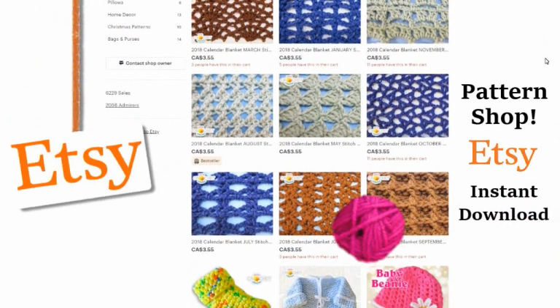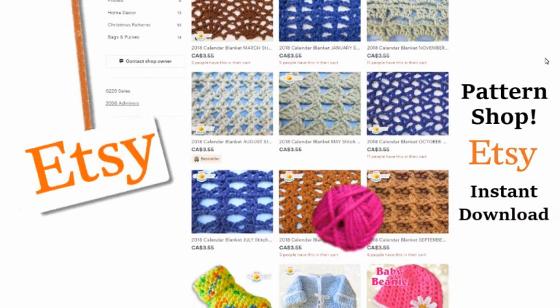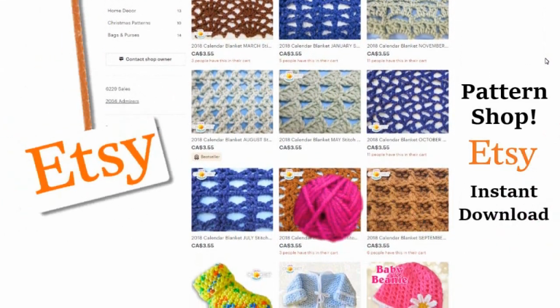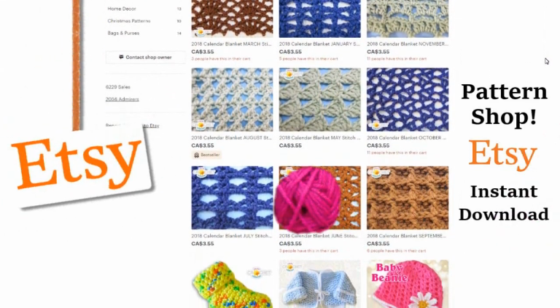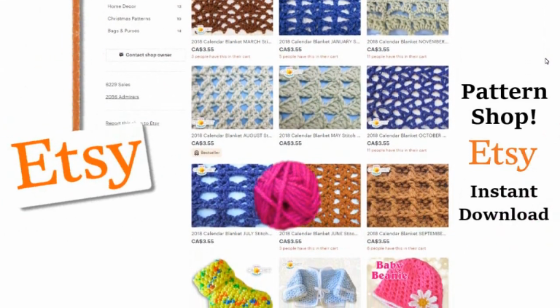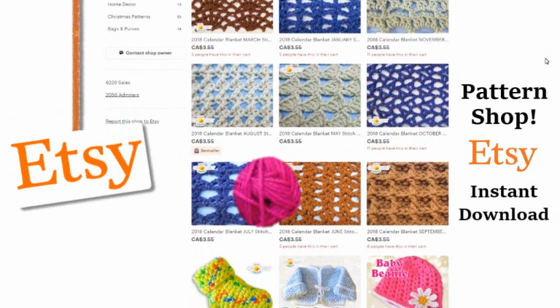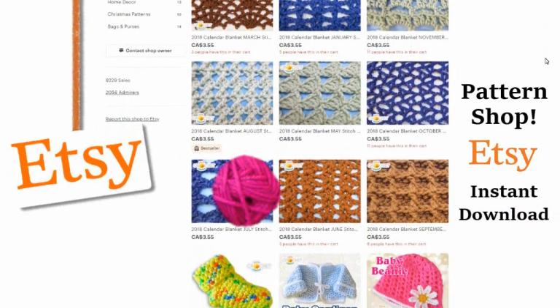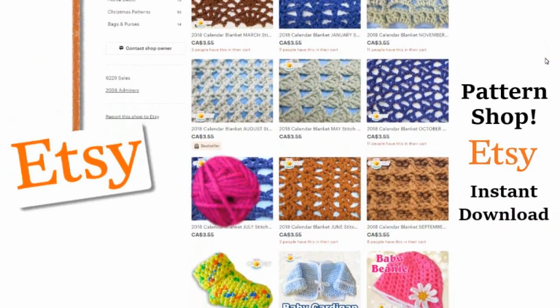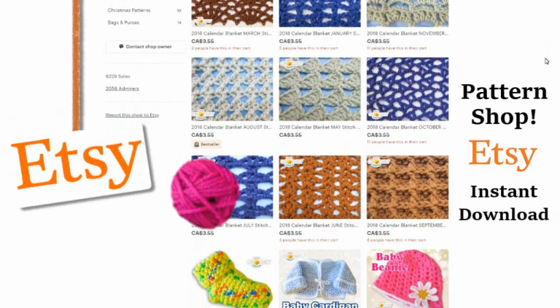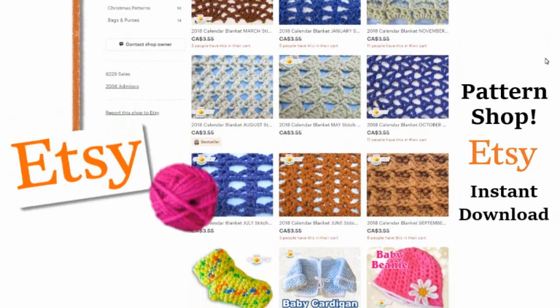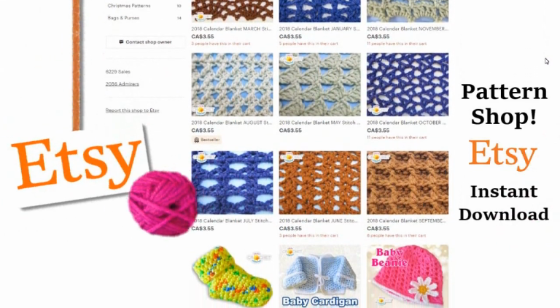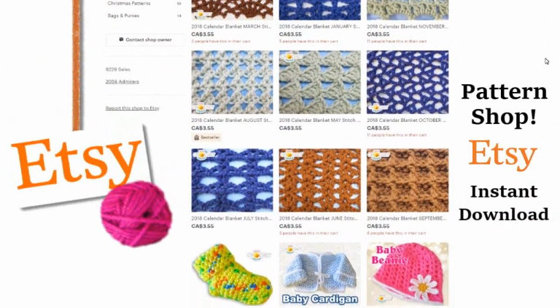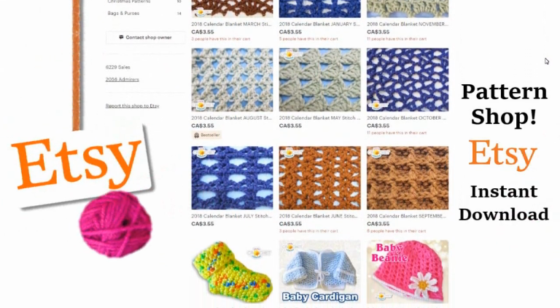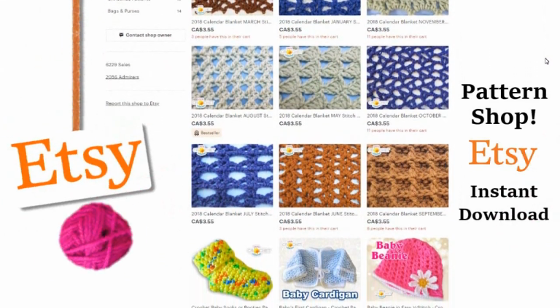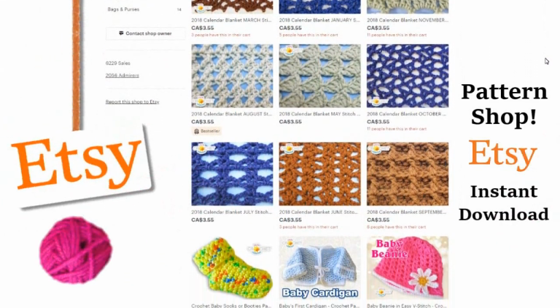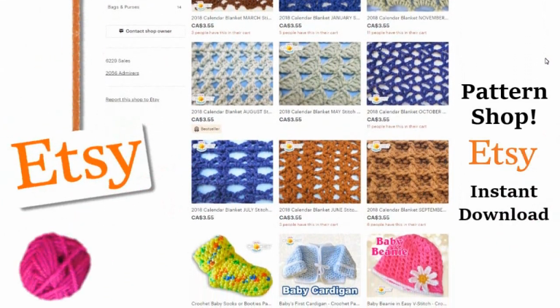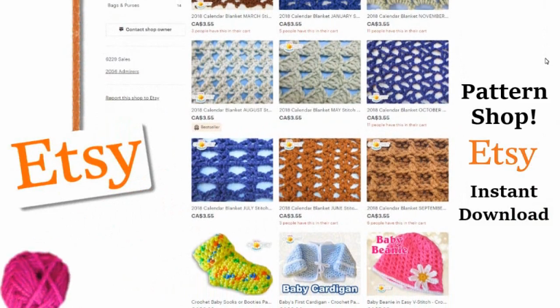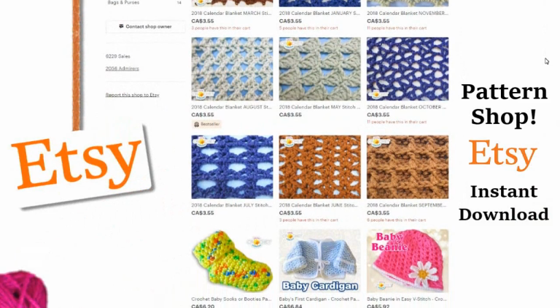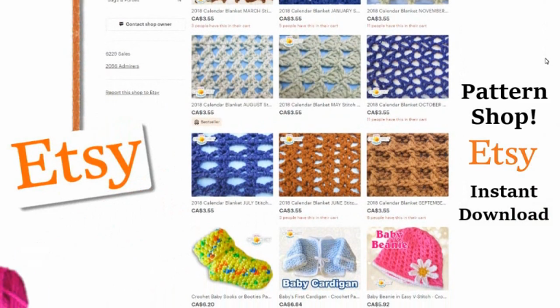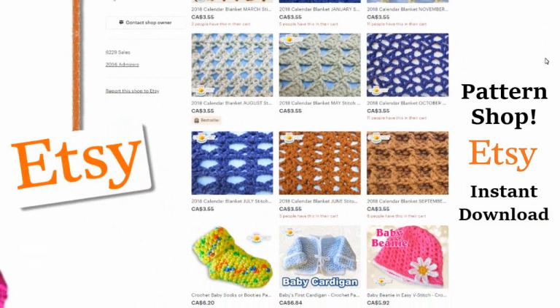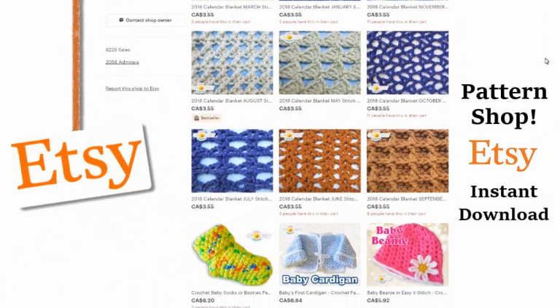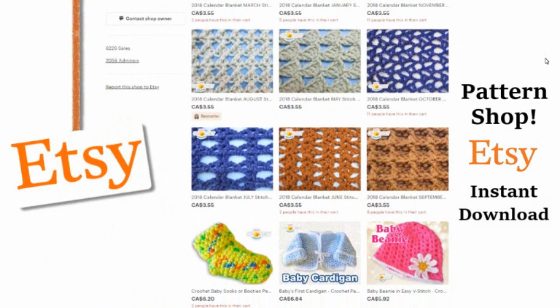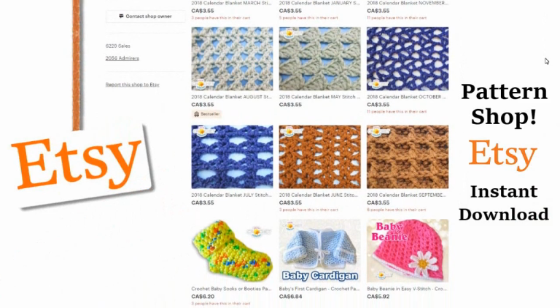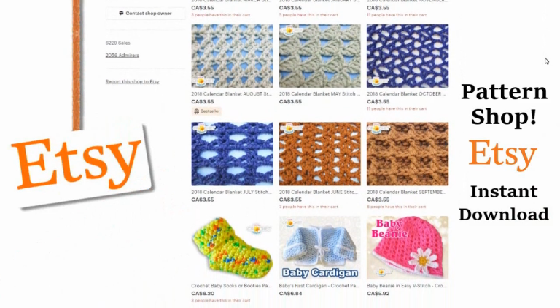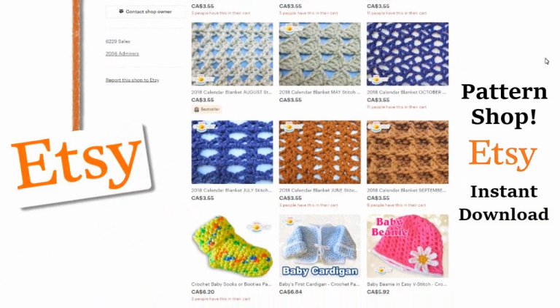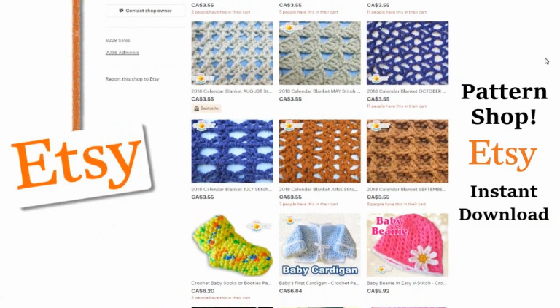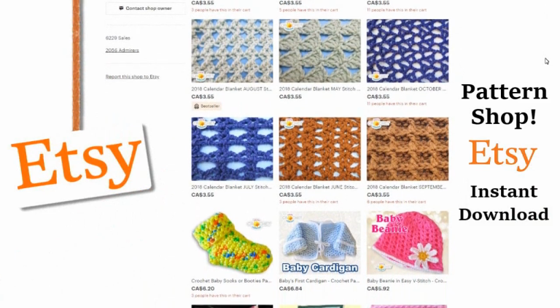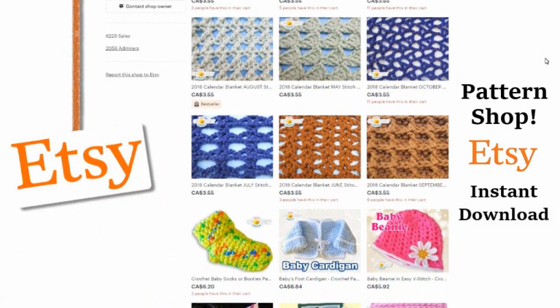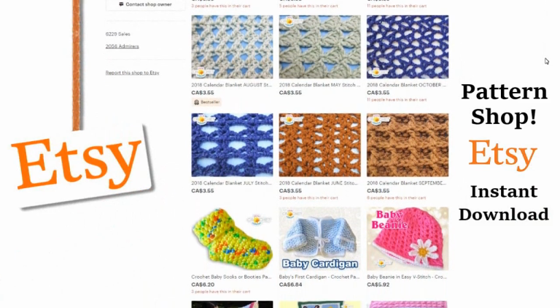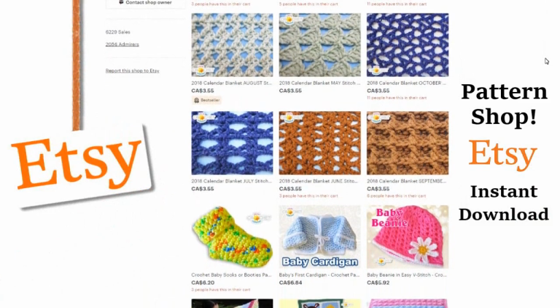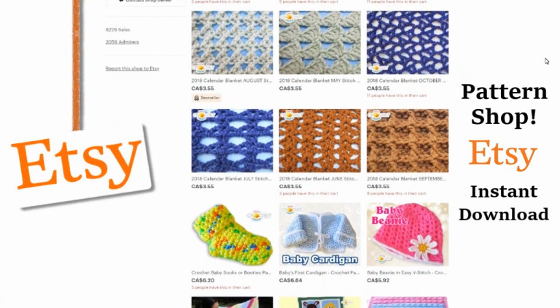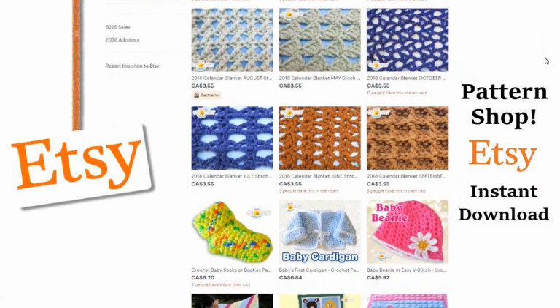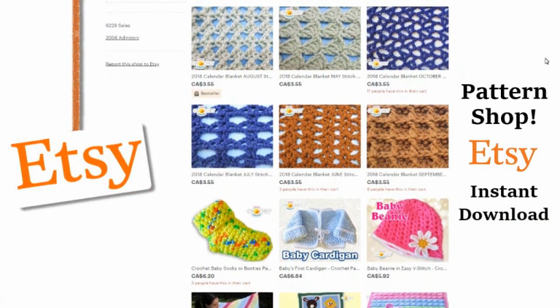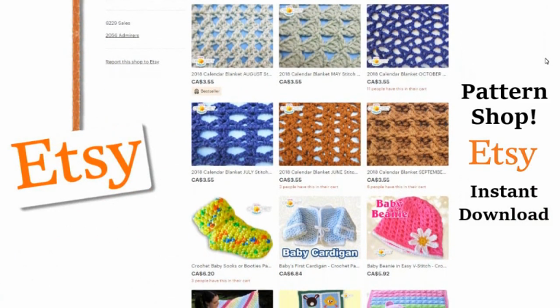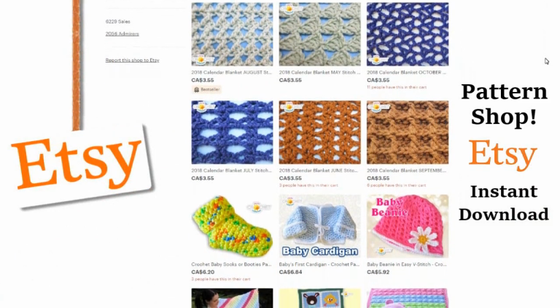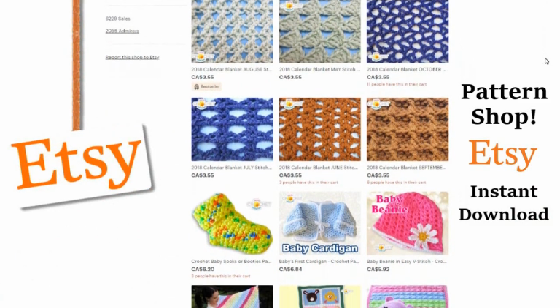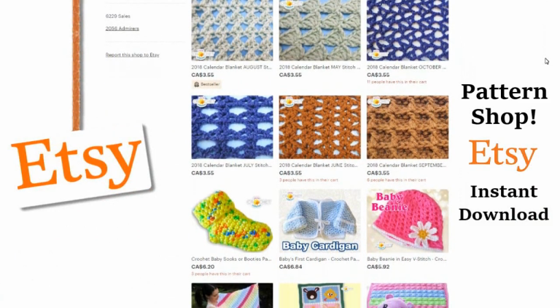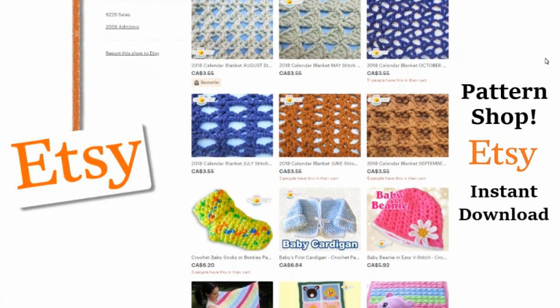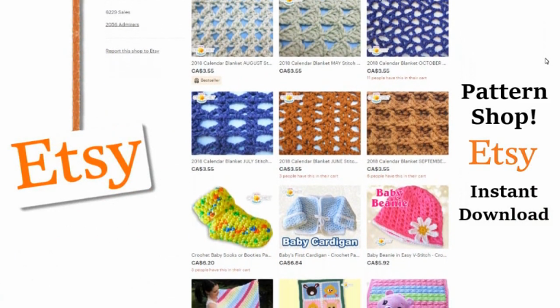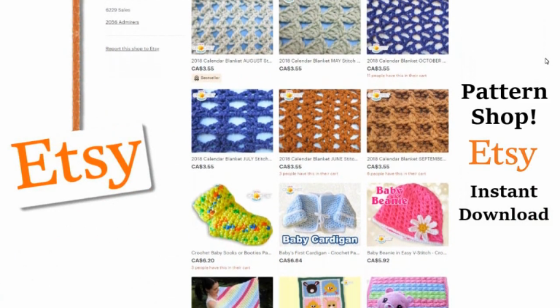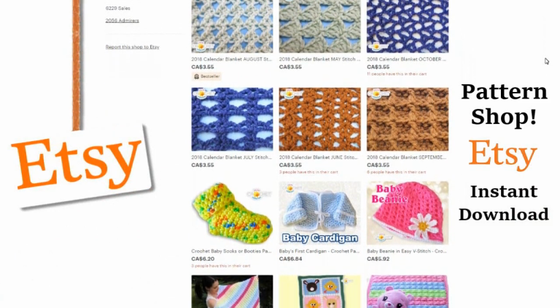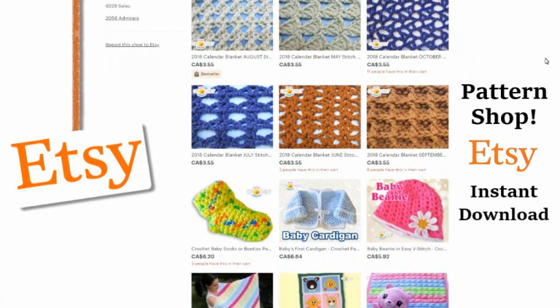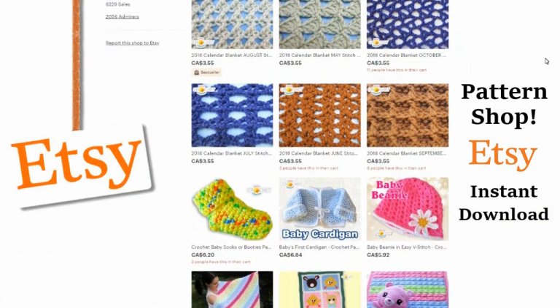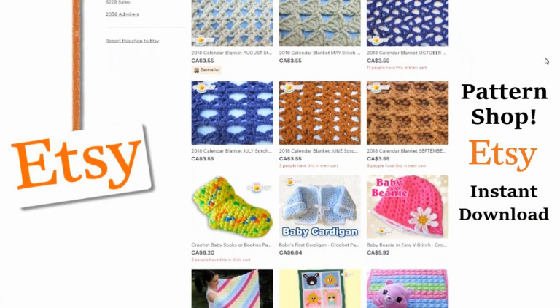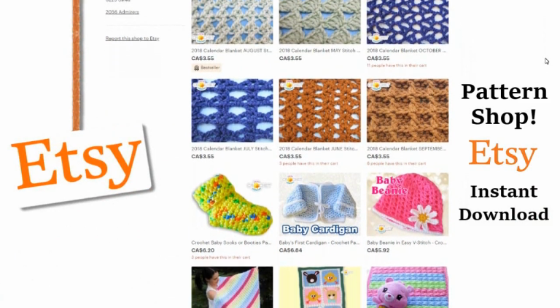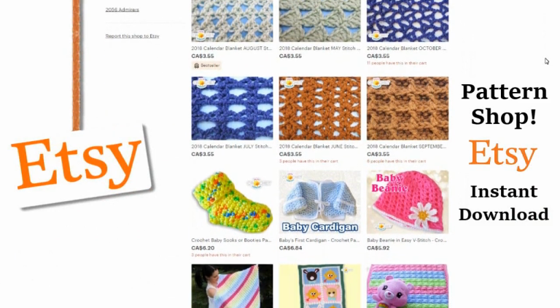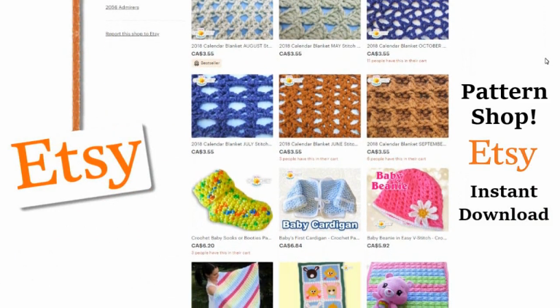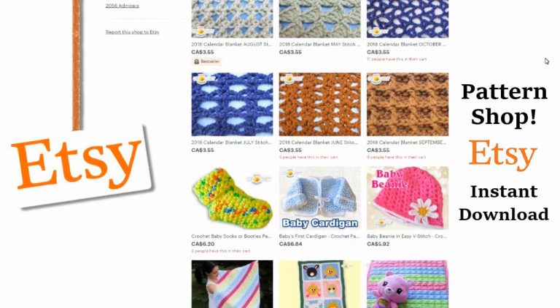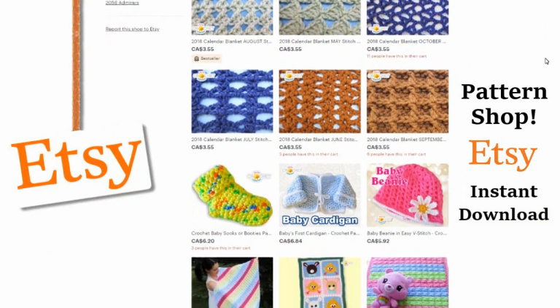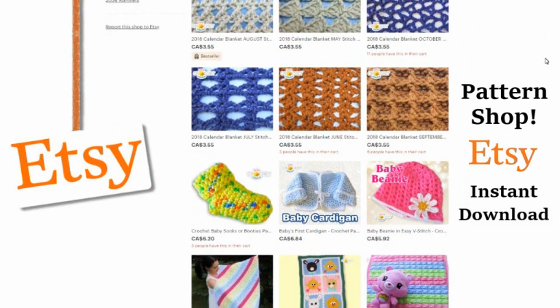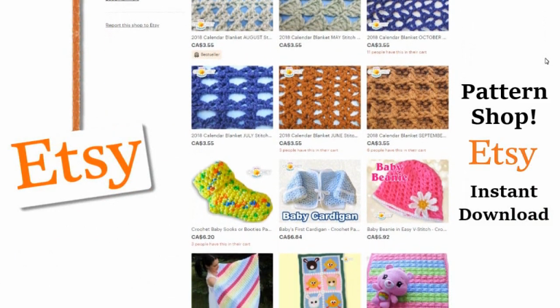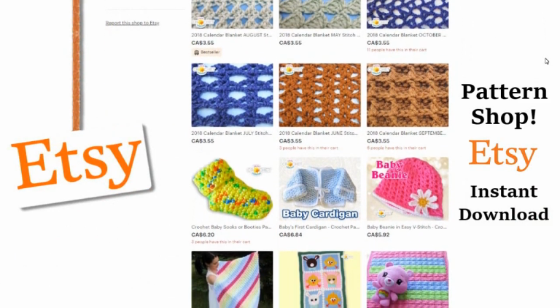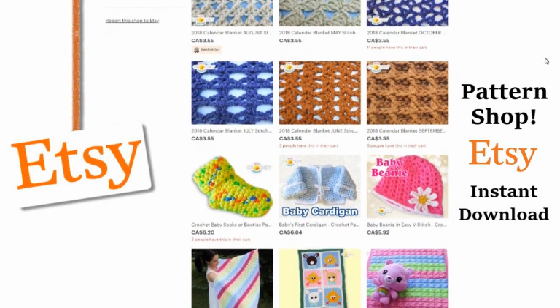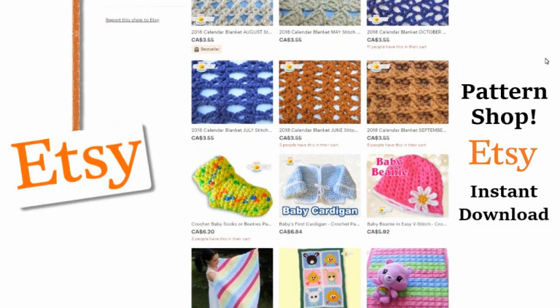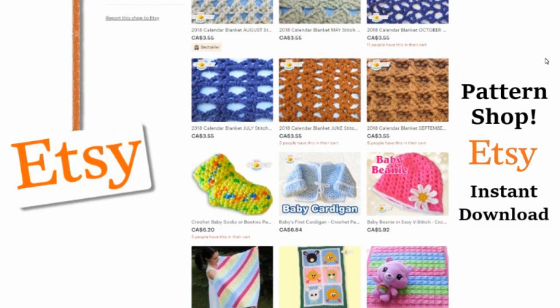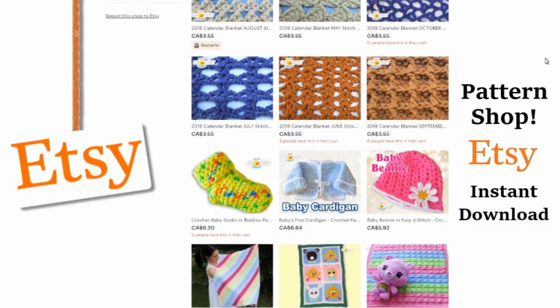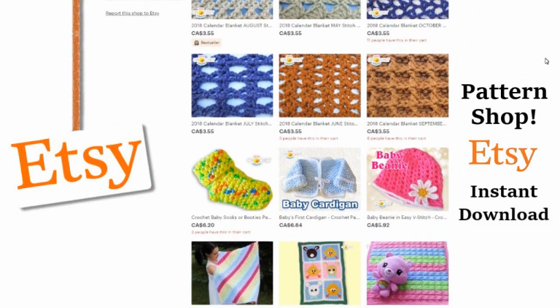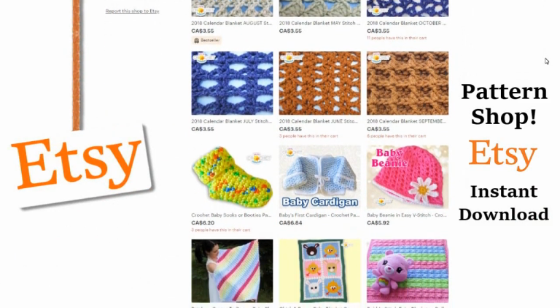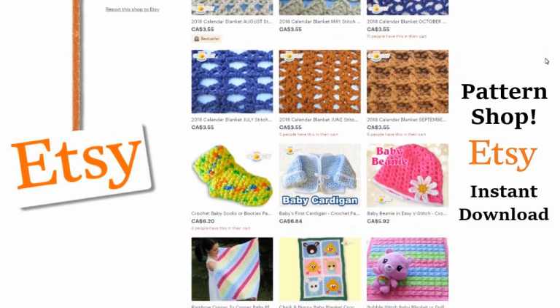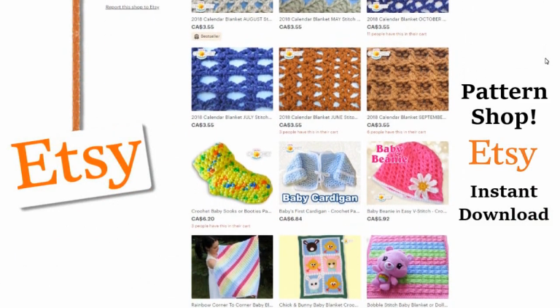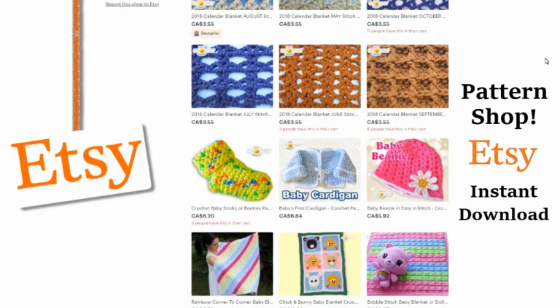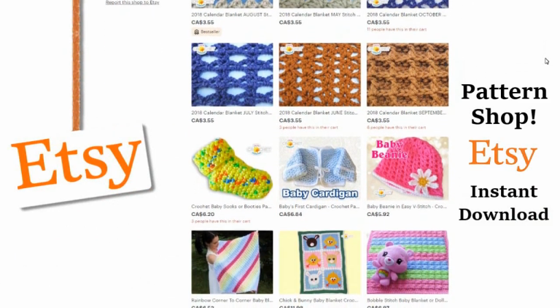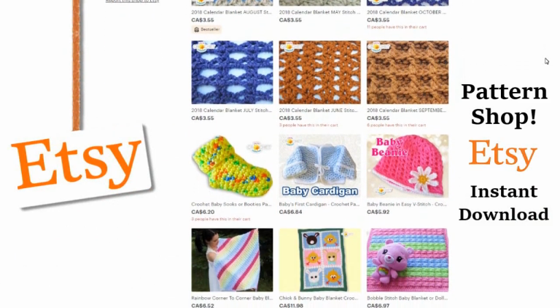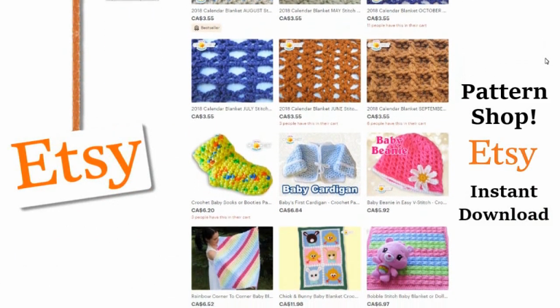Visit our shop and purchase a pattern to help support our show. We'll put a link to our shop in the description box down below.